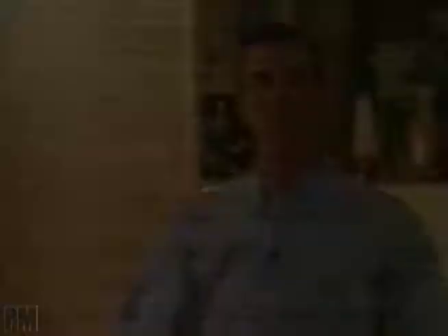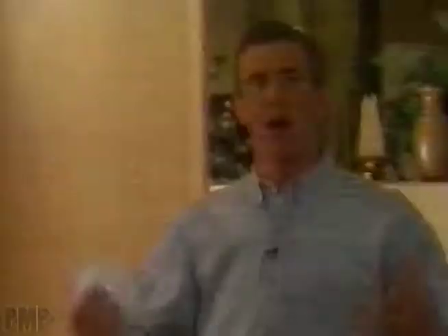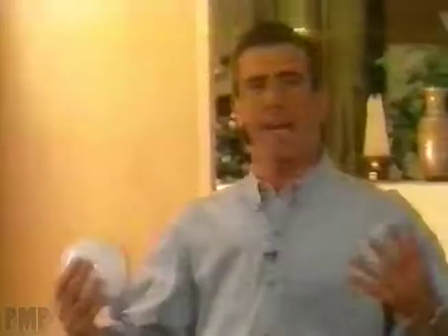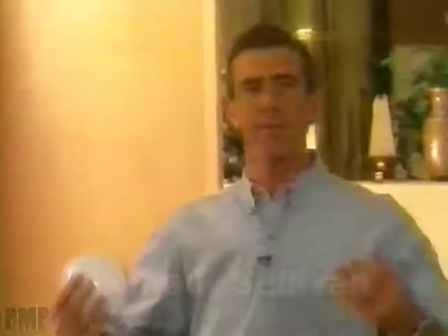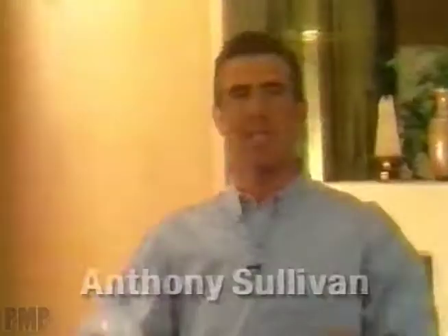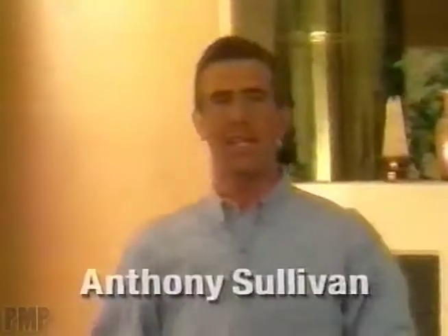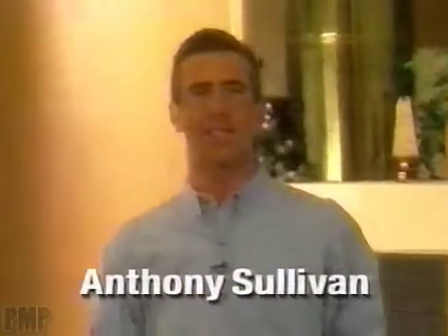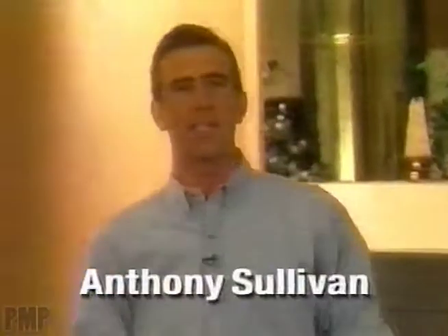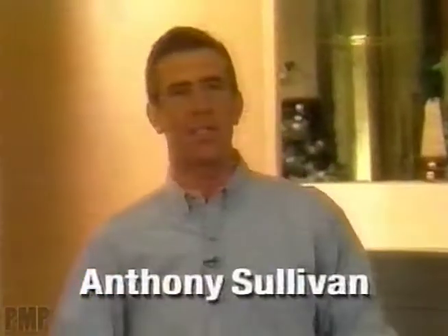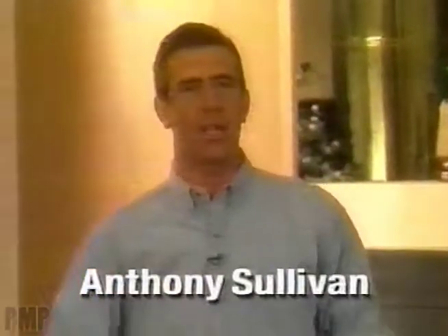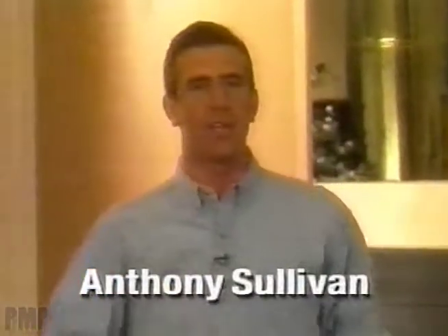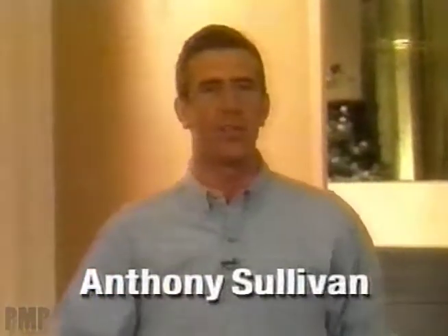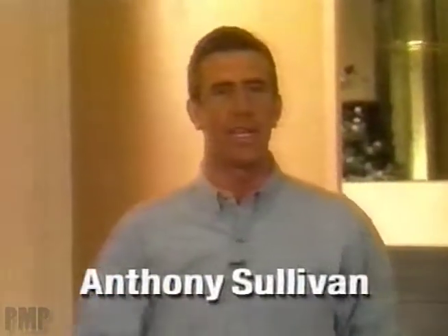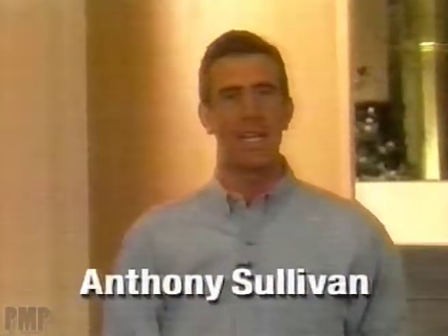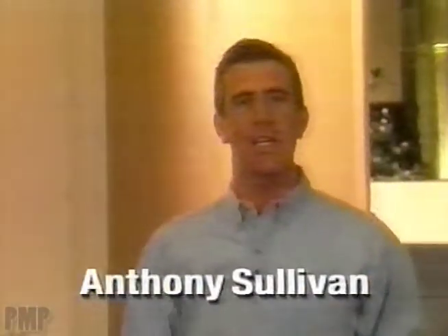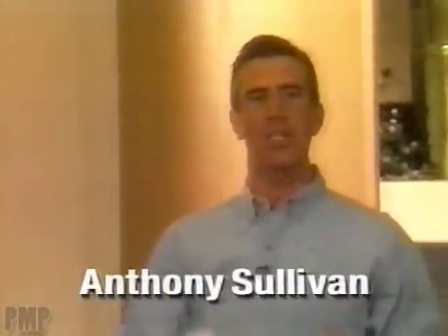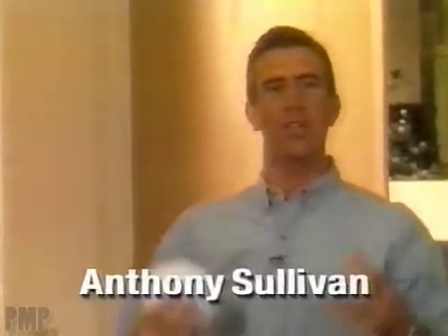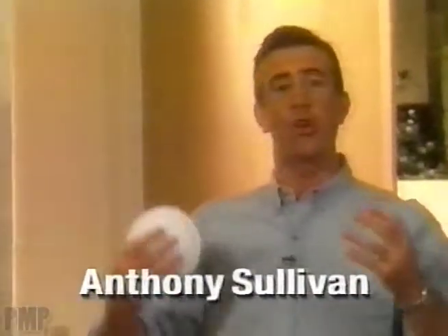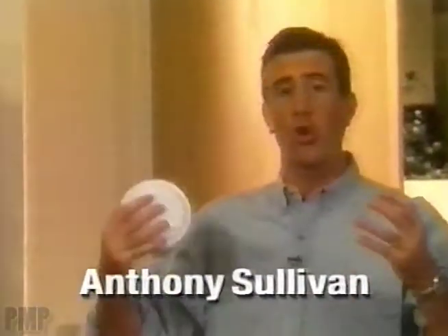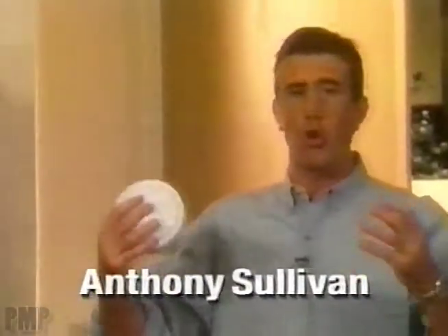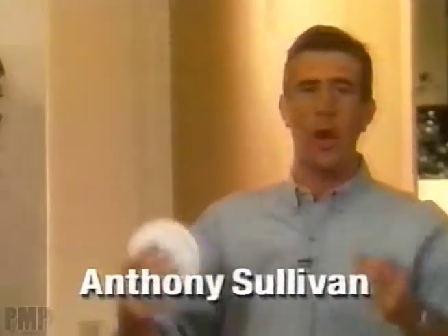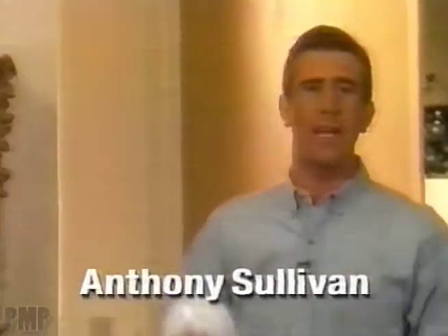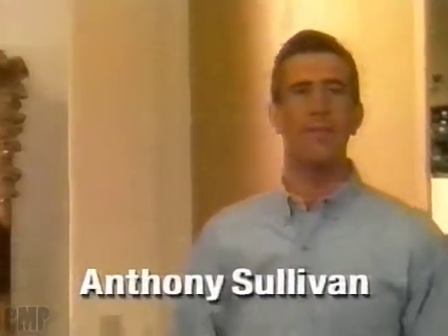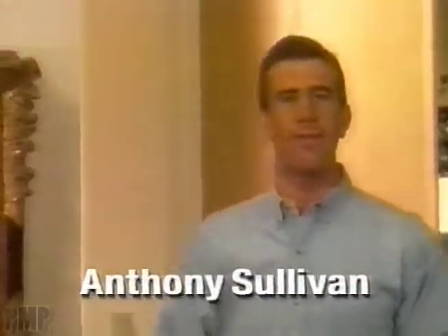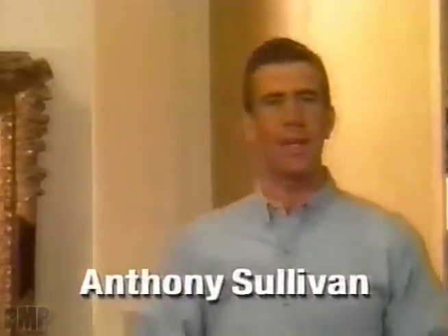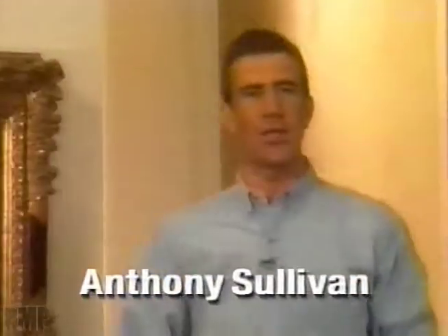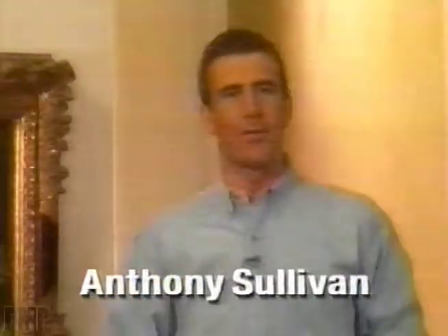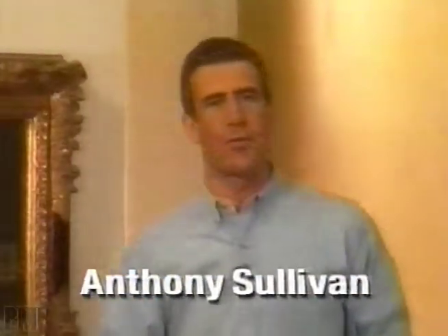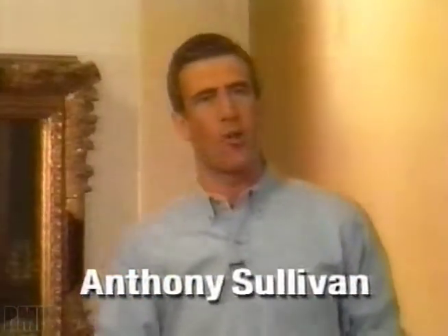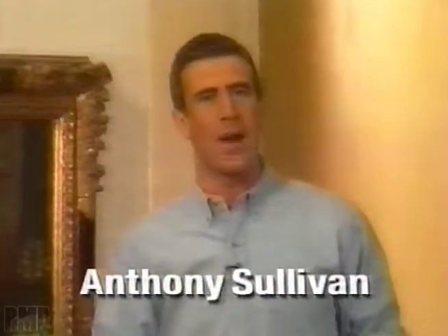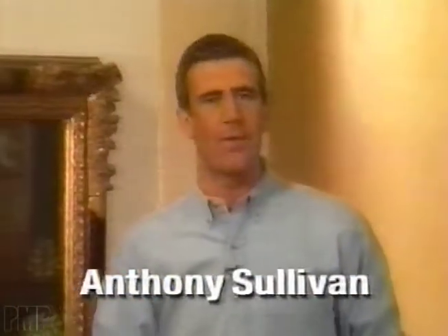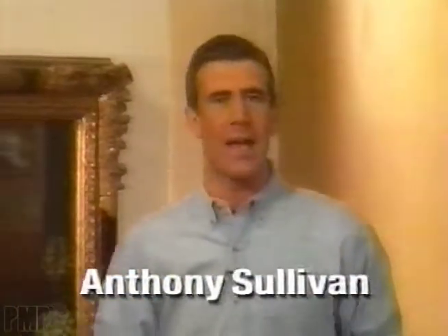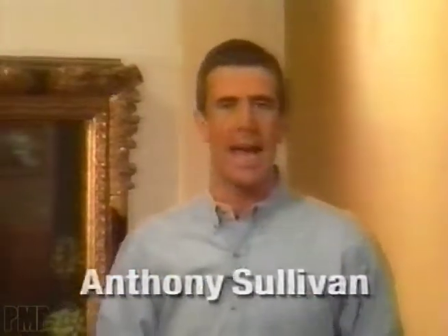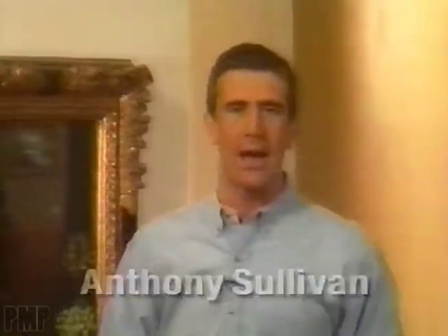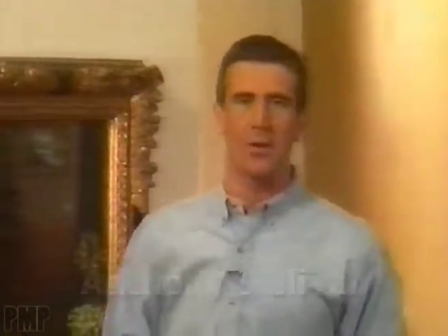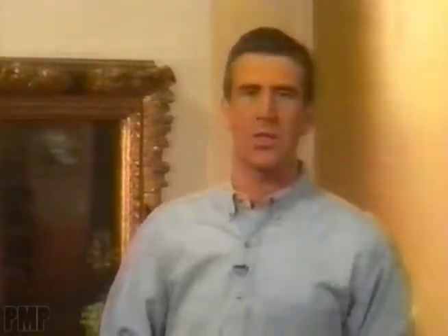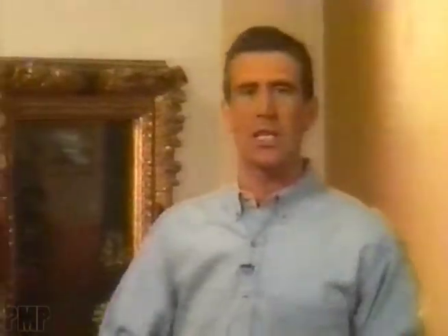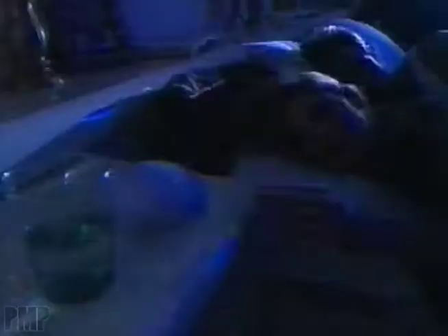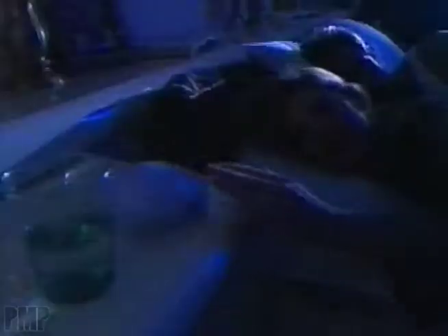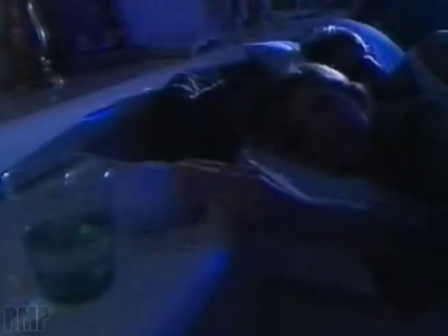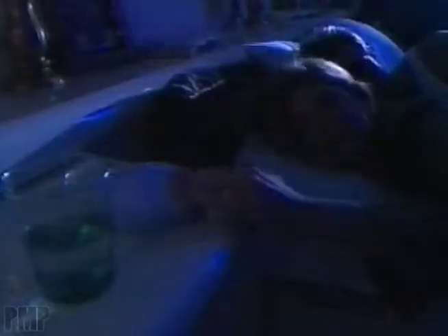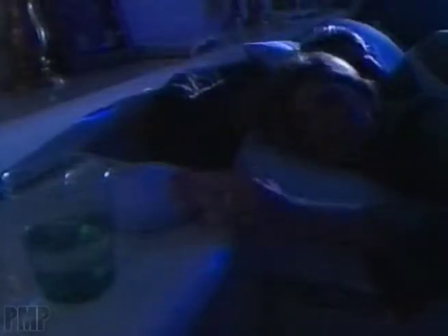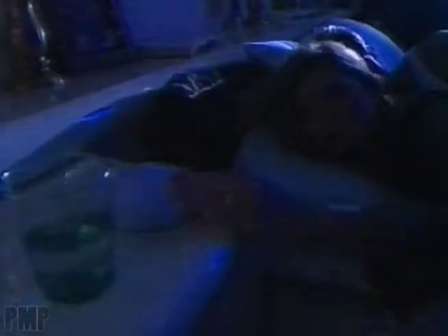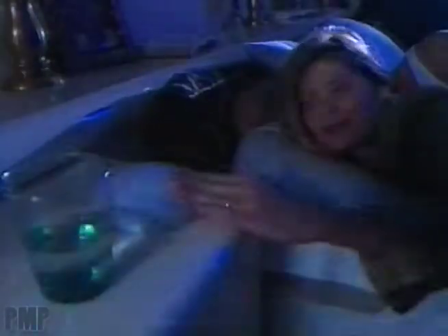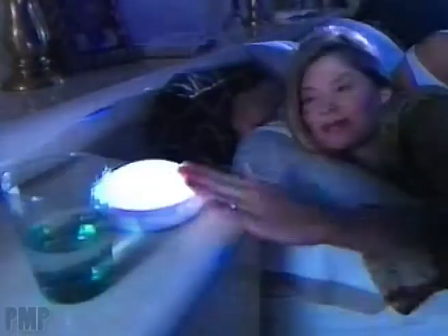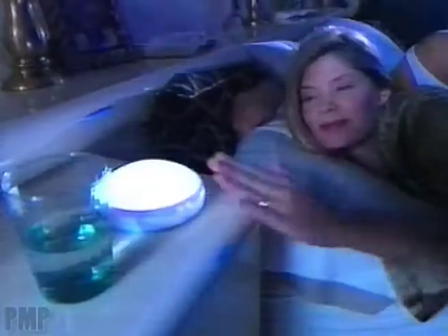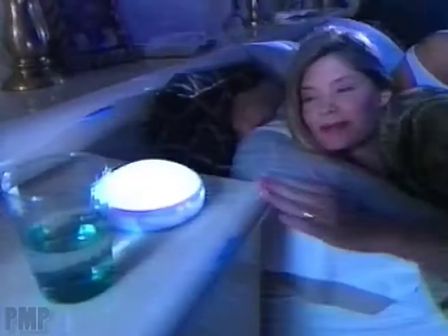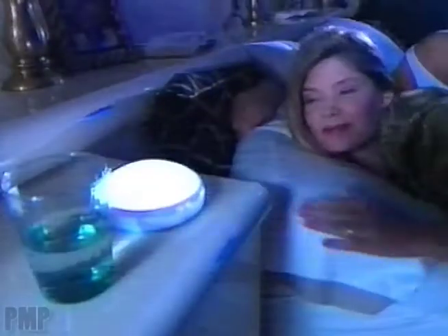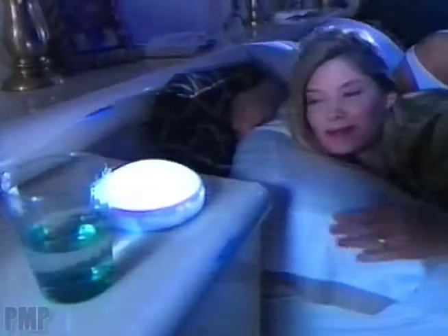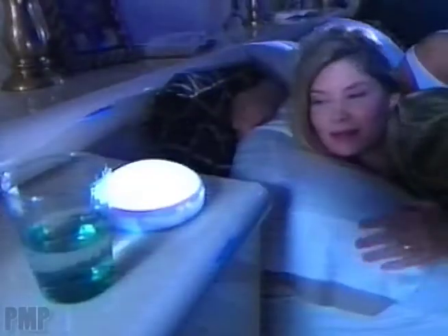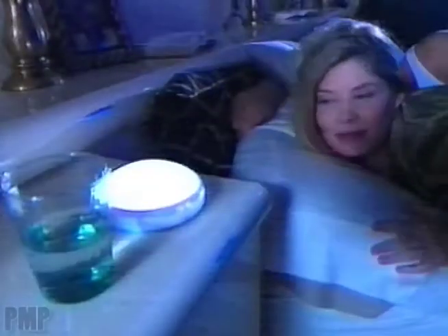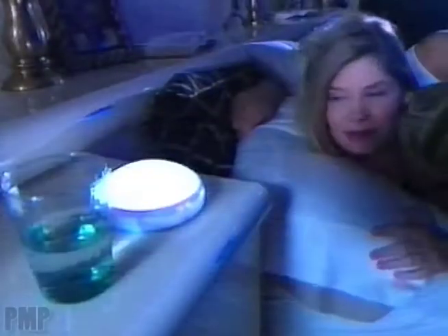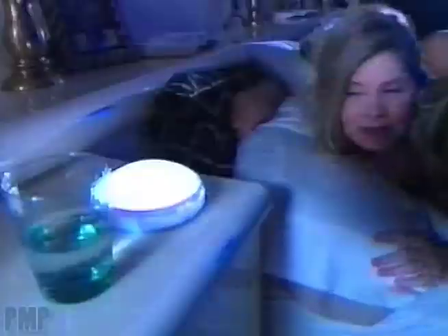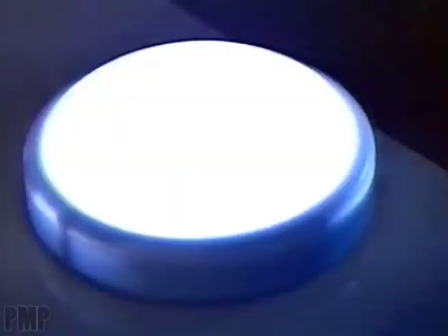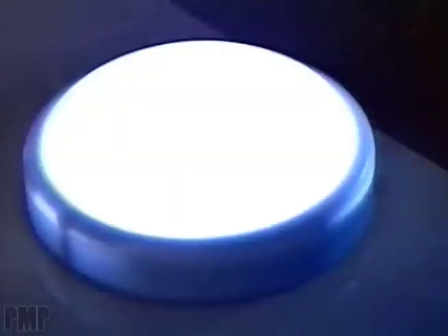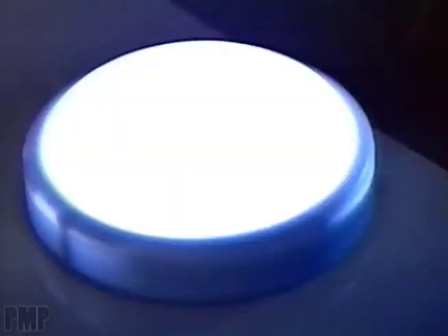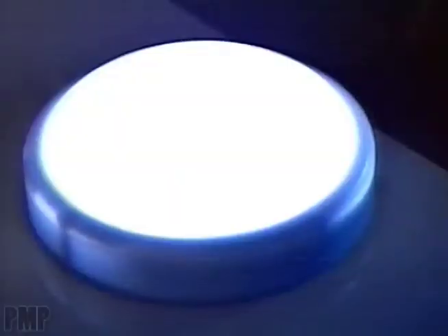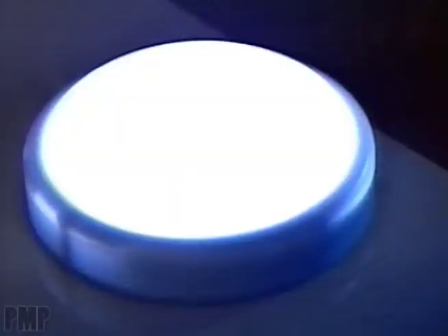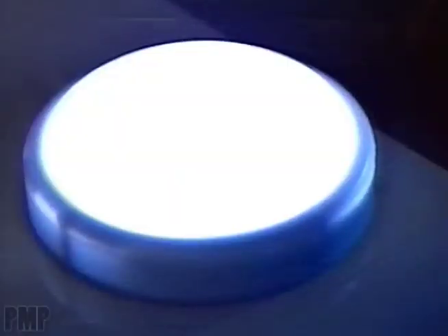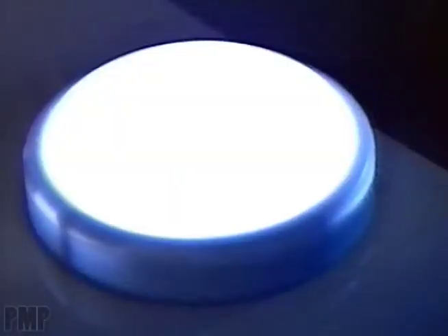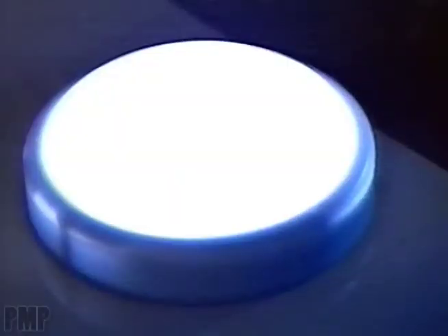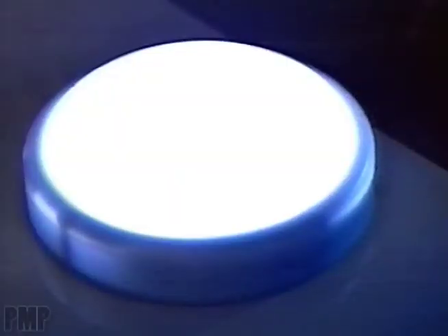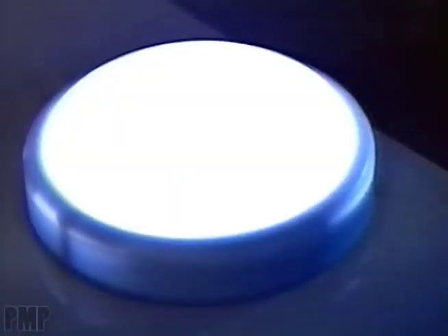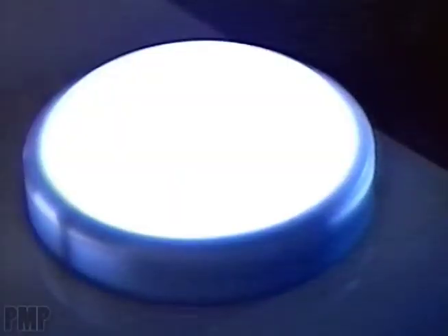My name's Anthony Sullivan, and here's another great invention for around the house. It's called the tap light. Just tap, and you've got light.